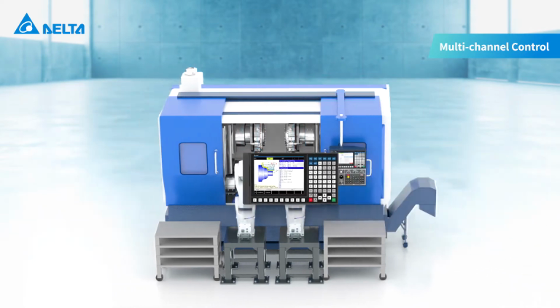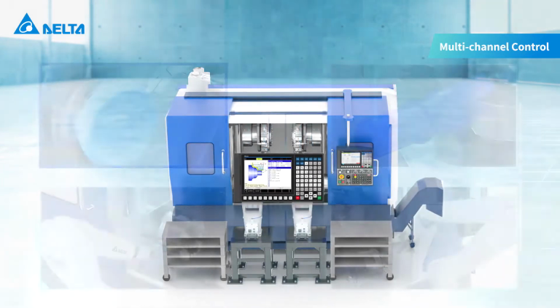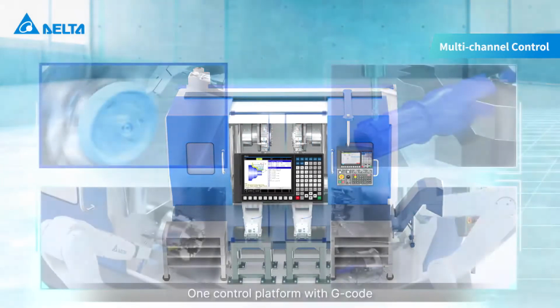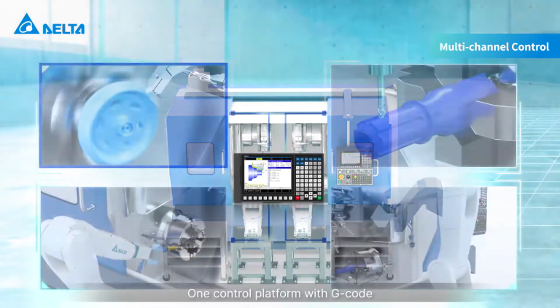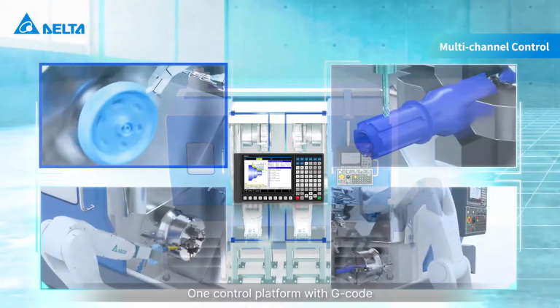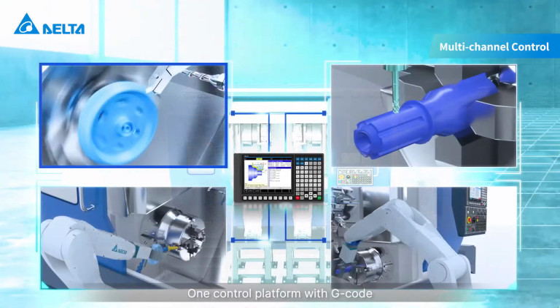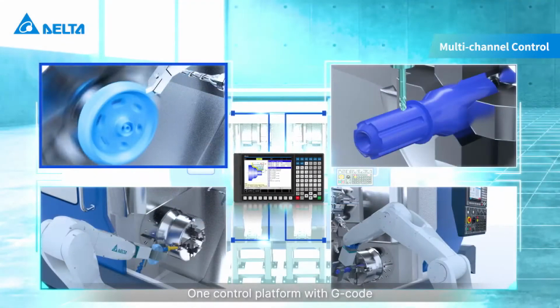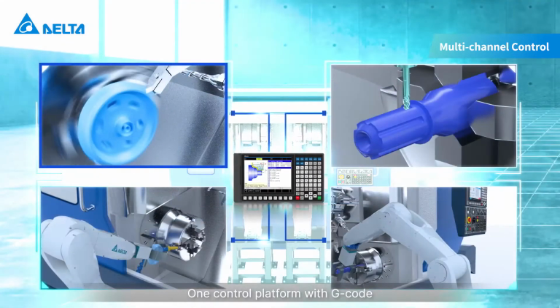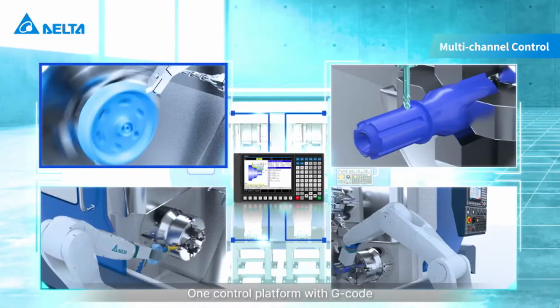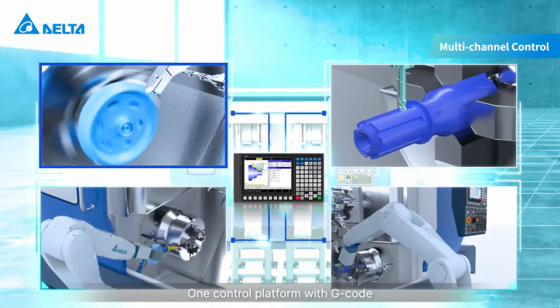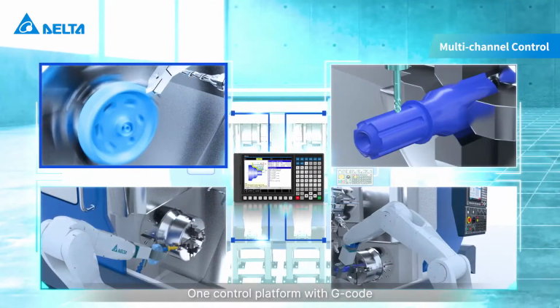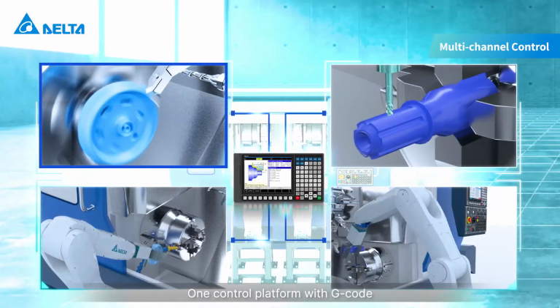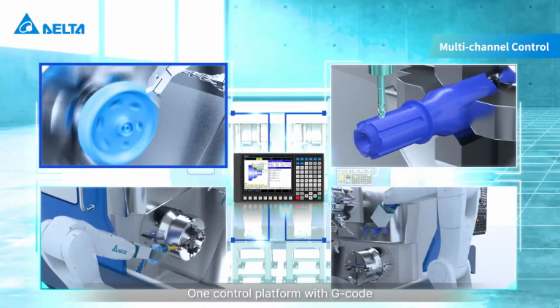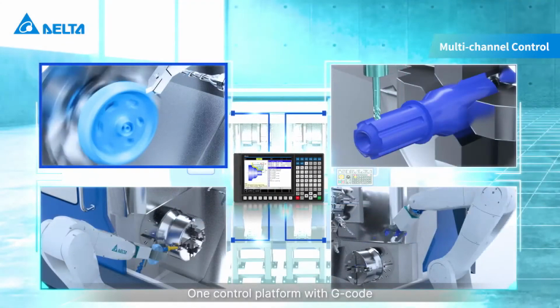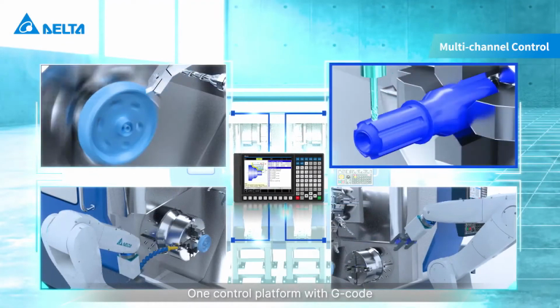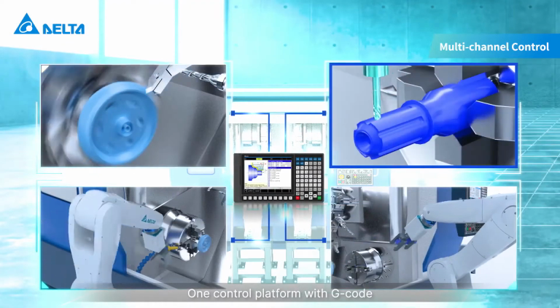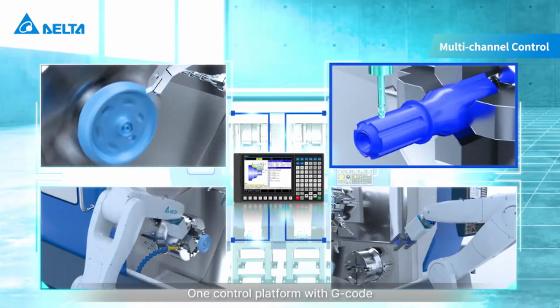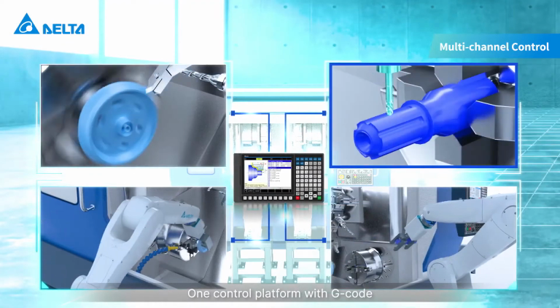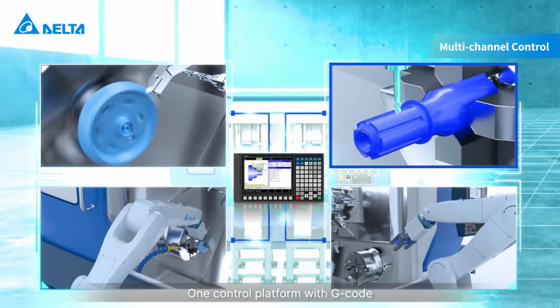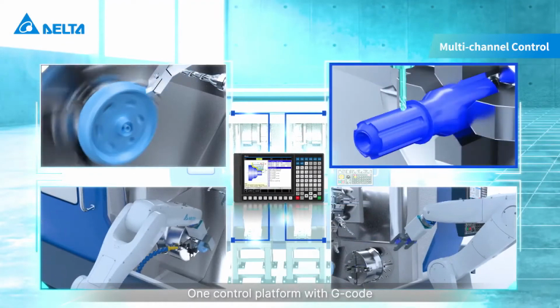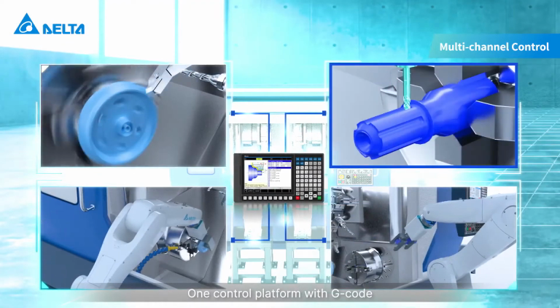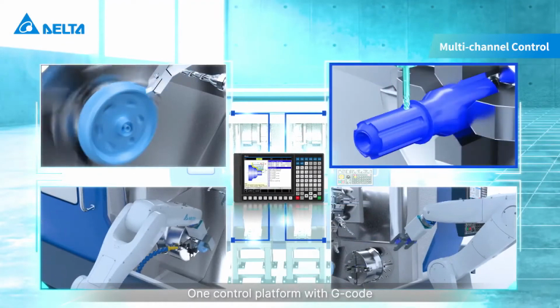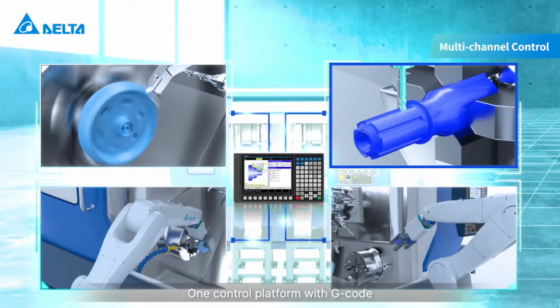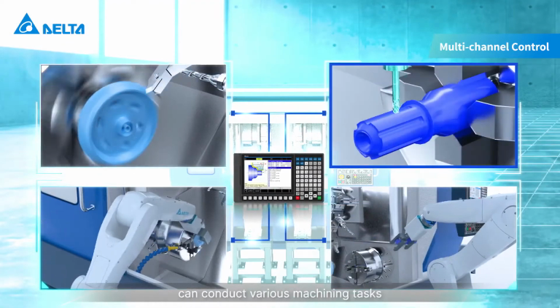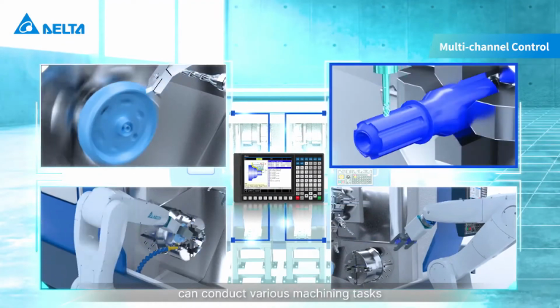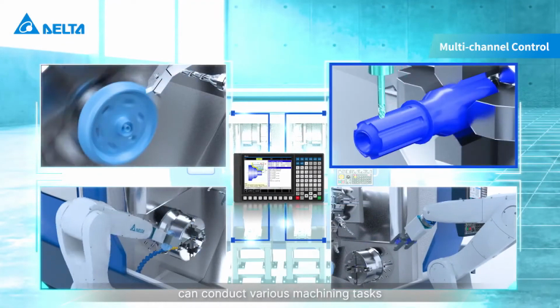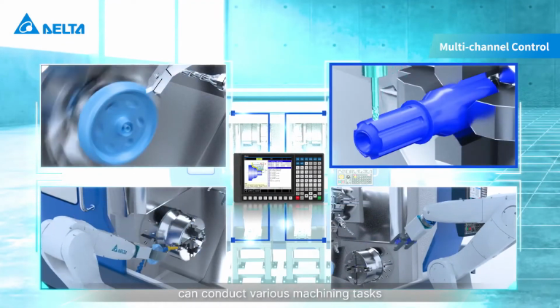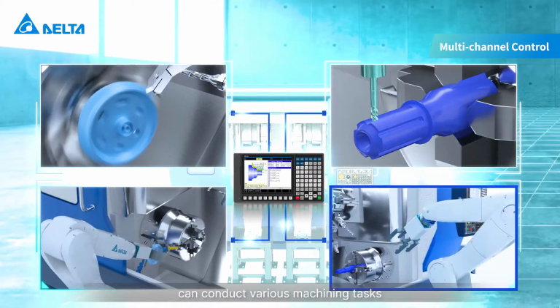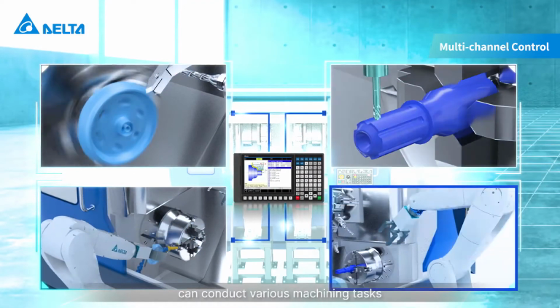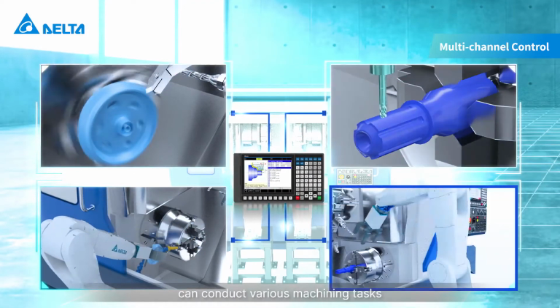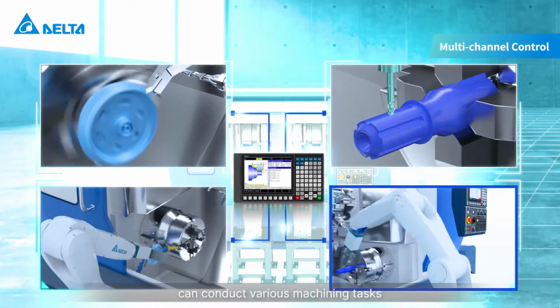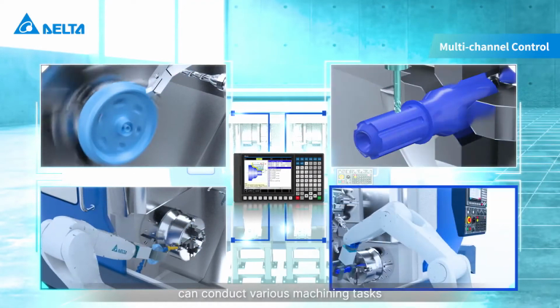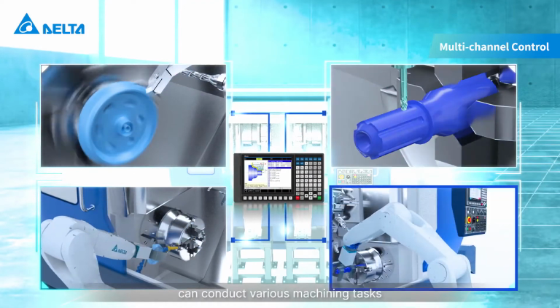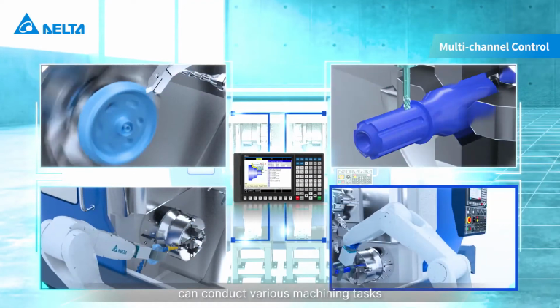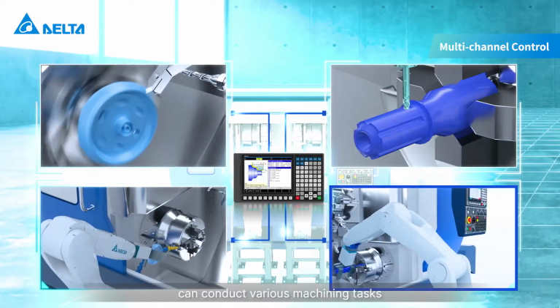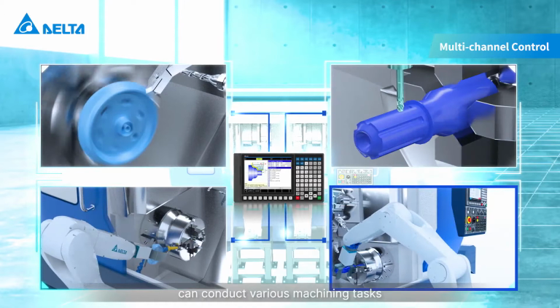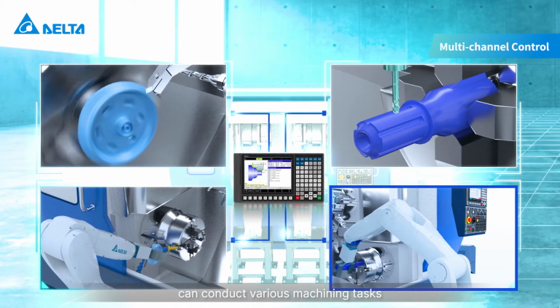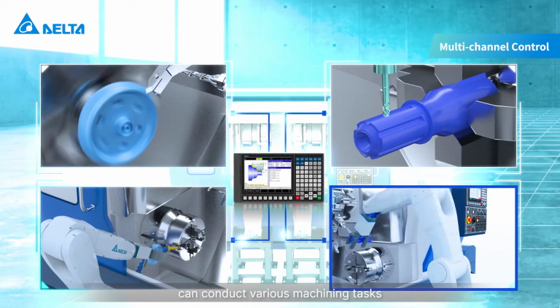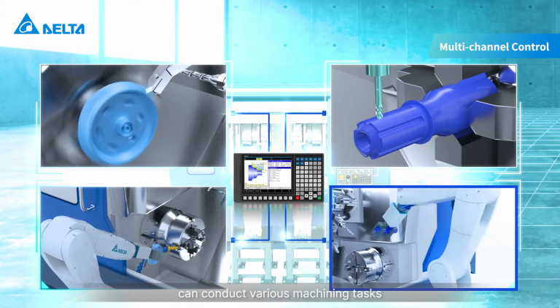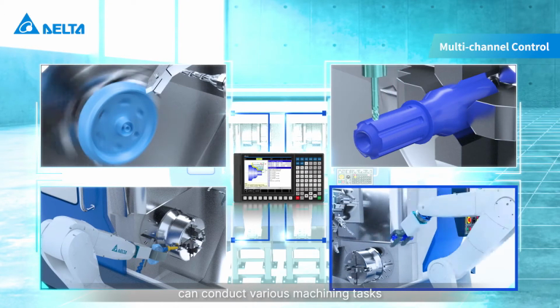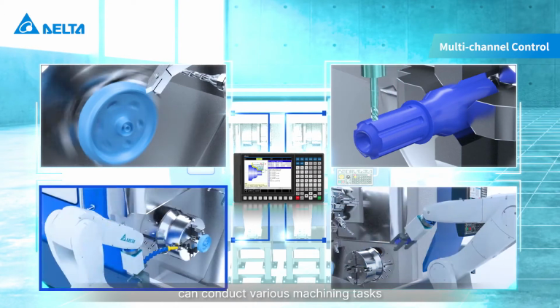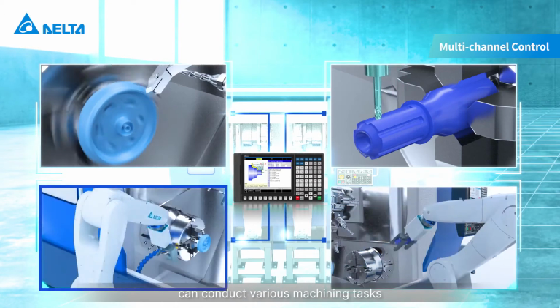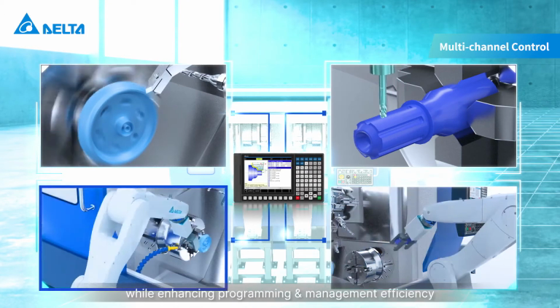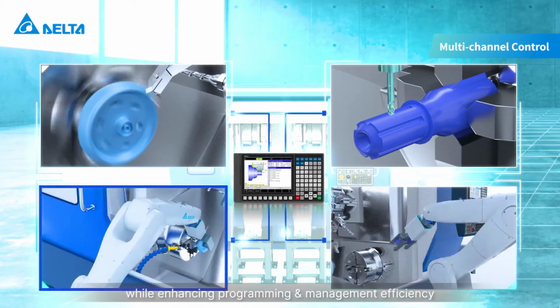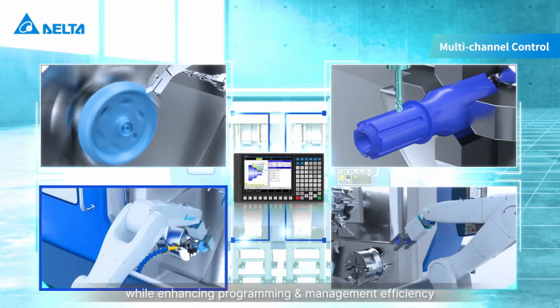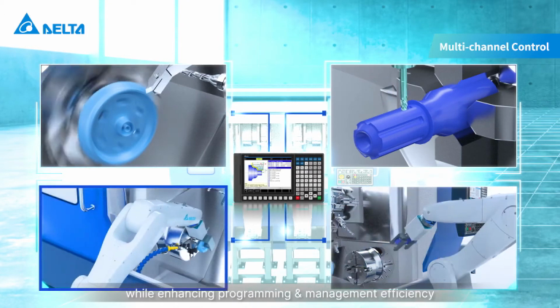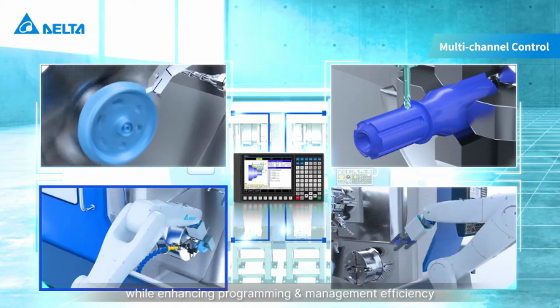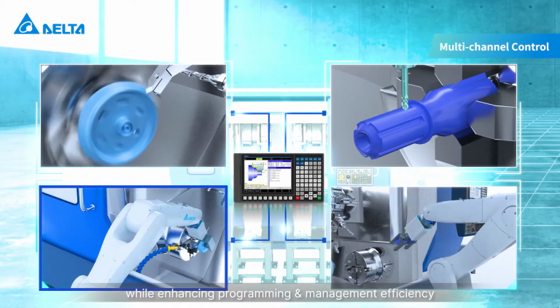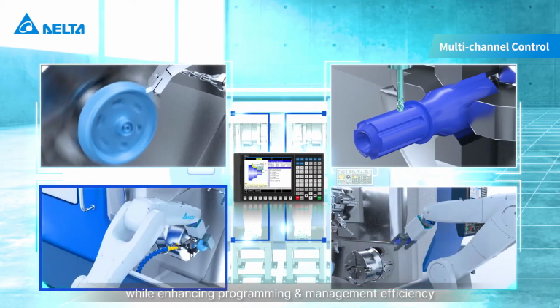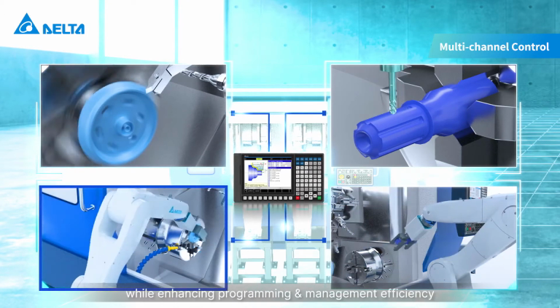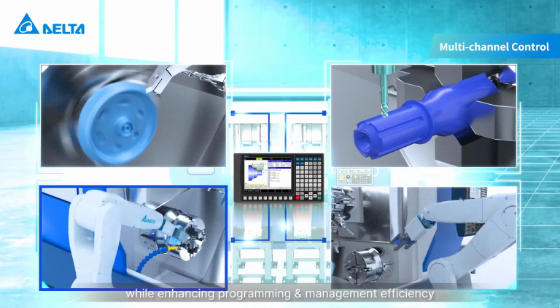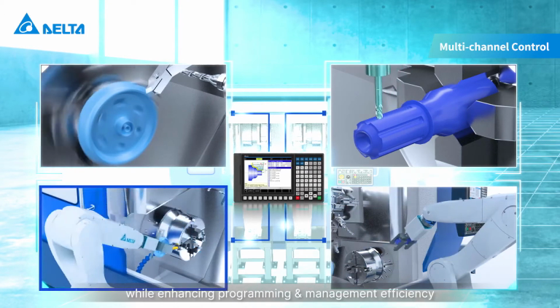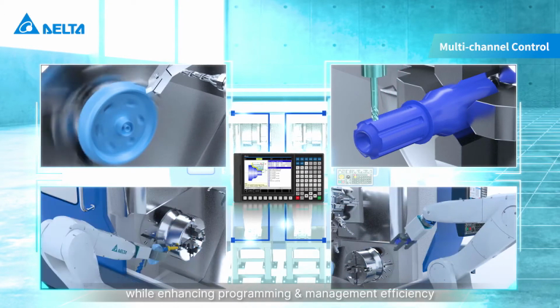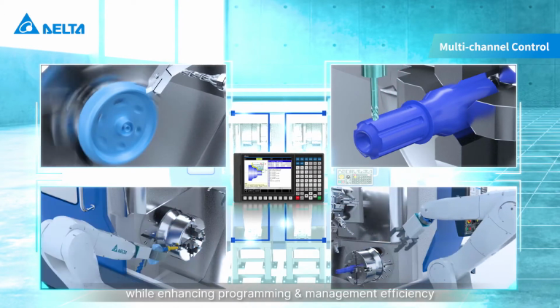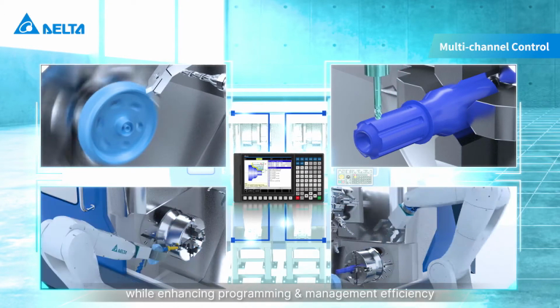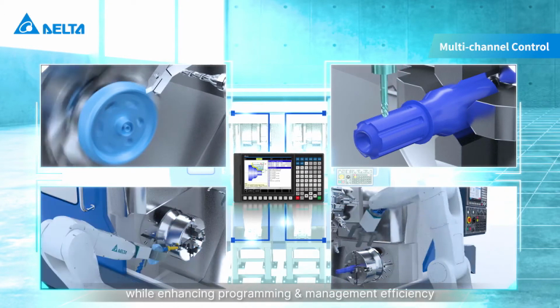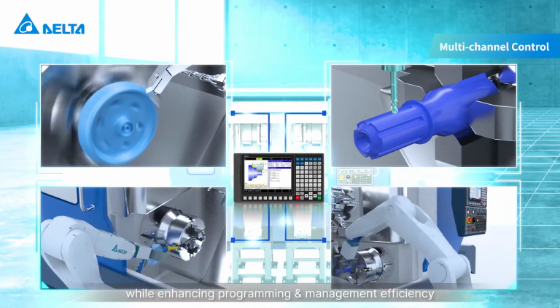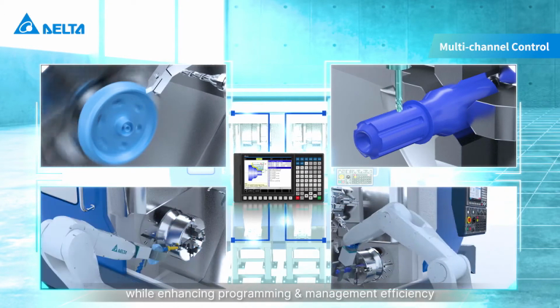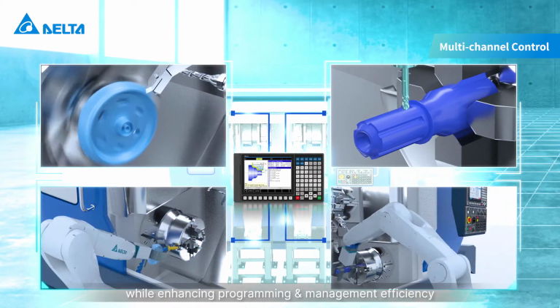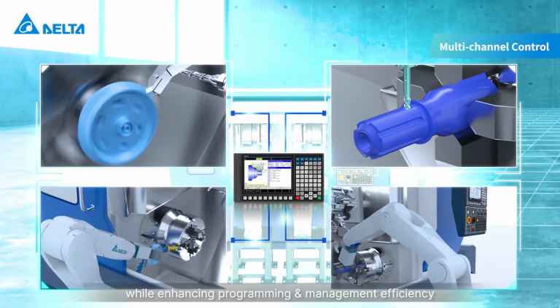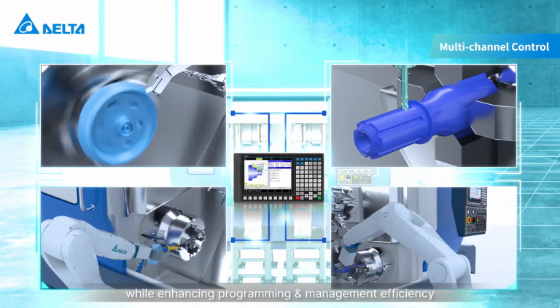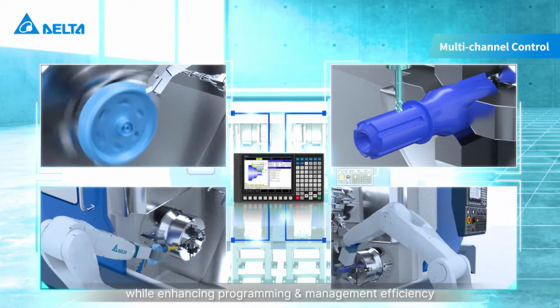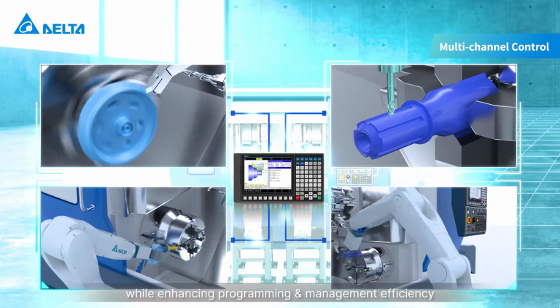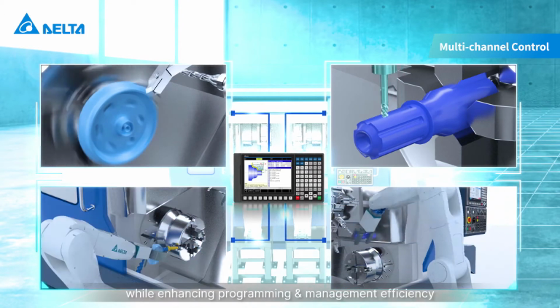One control platform with G-code can conduct various machining tasks while enhancing programming and management efficiency.